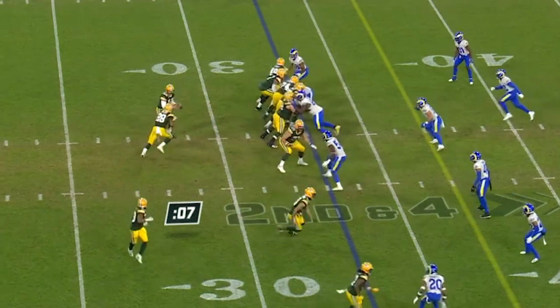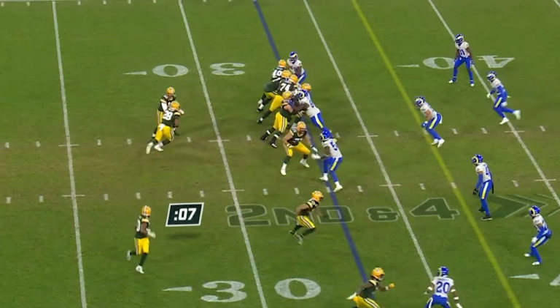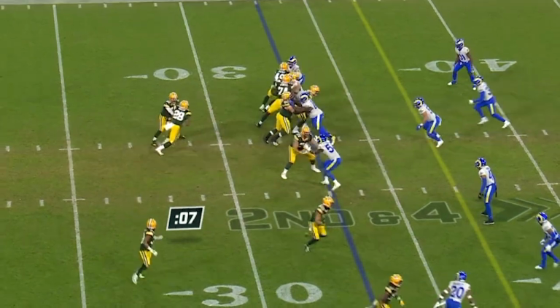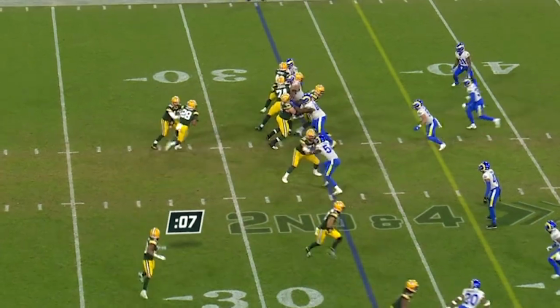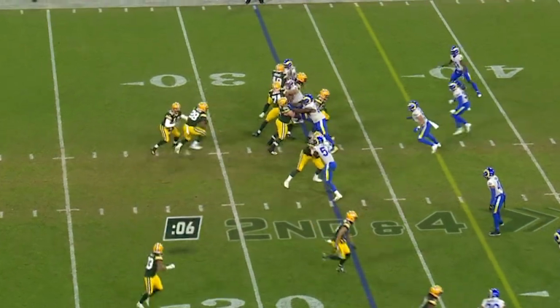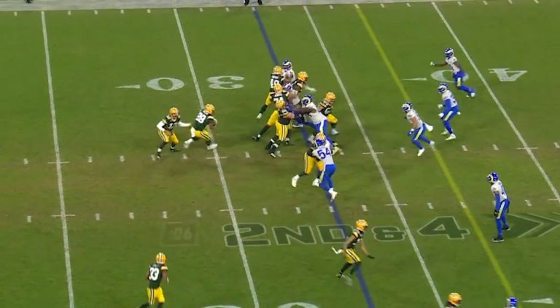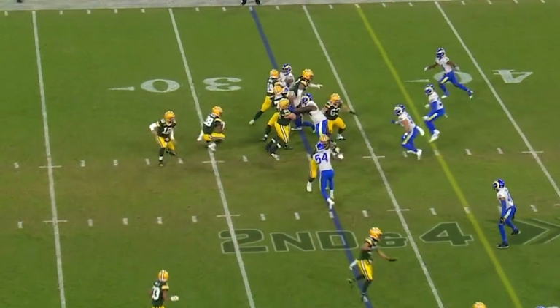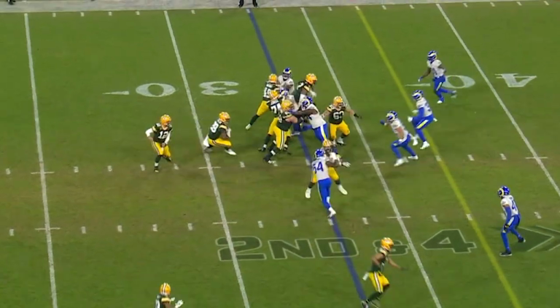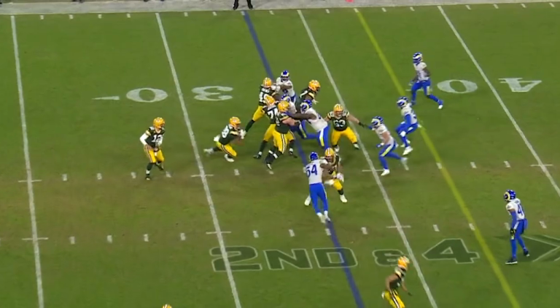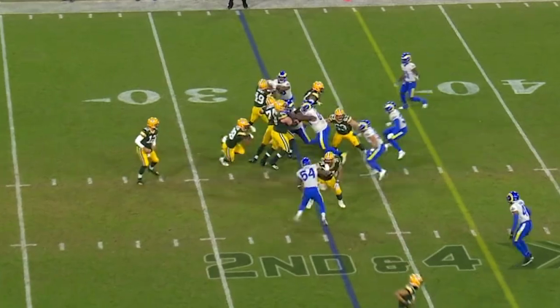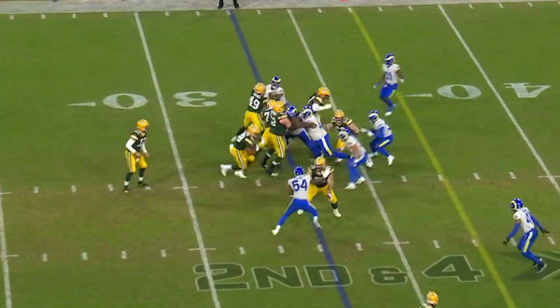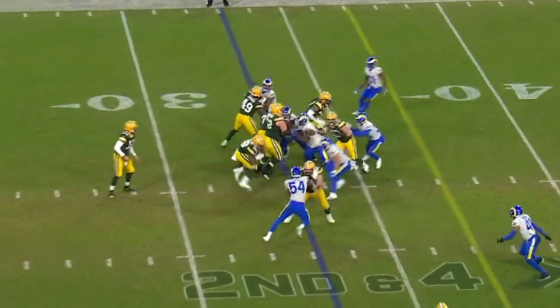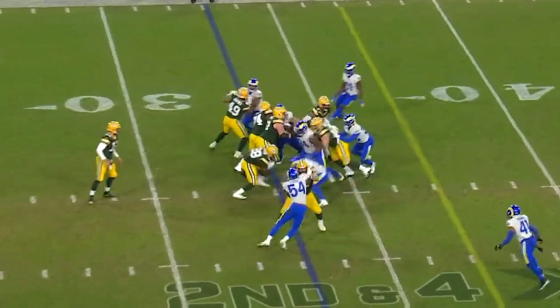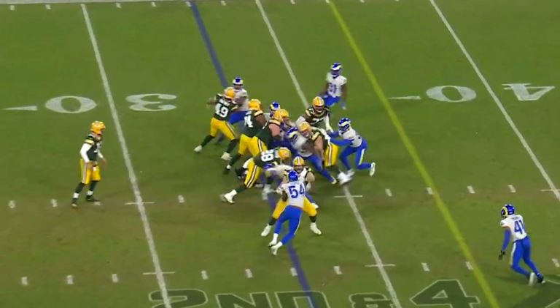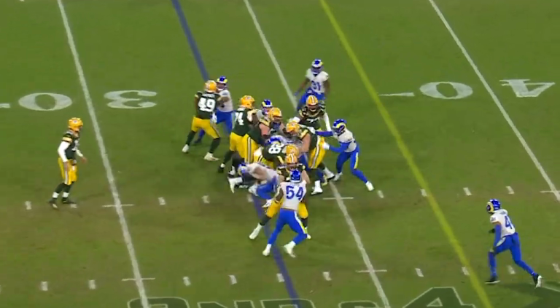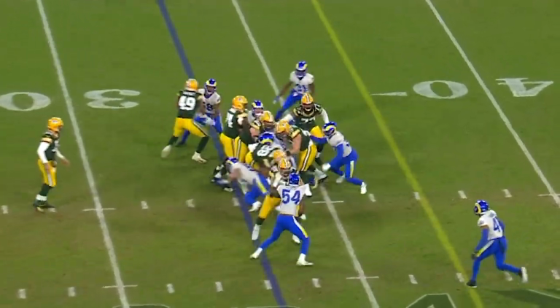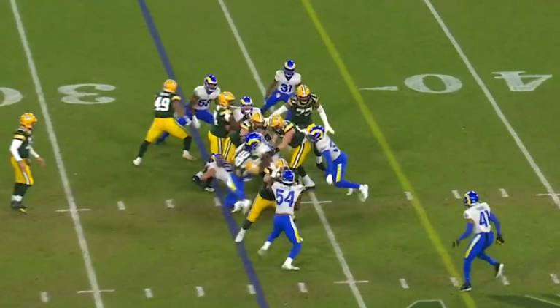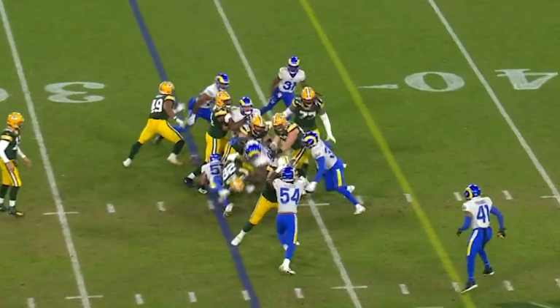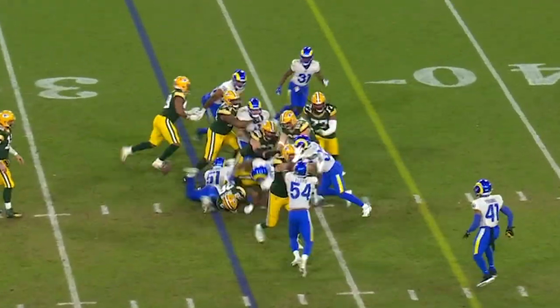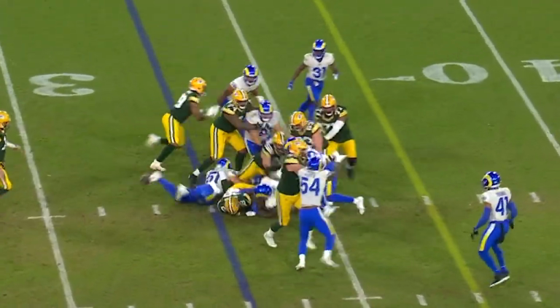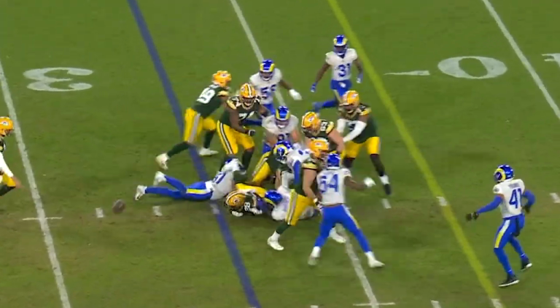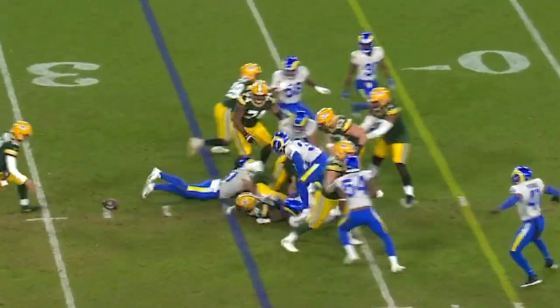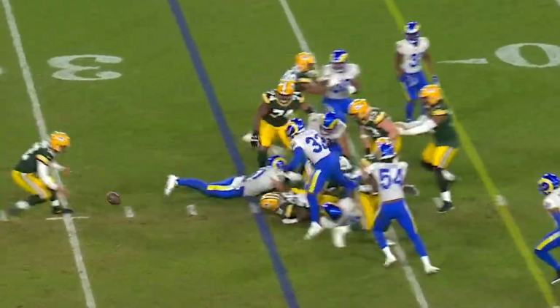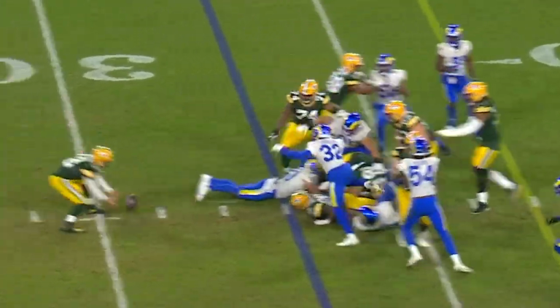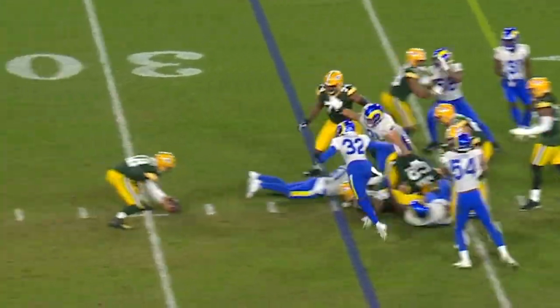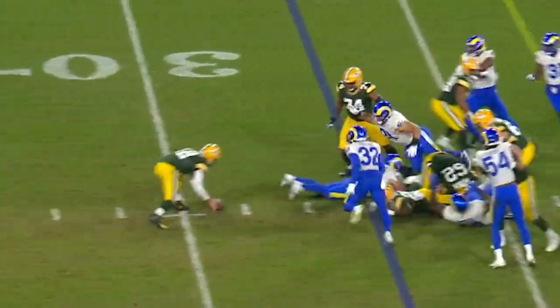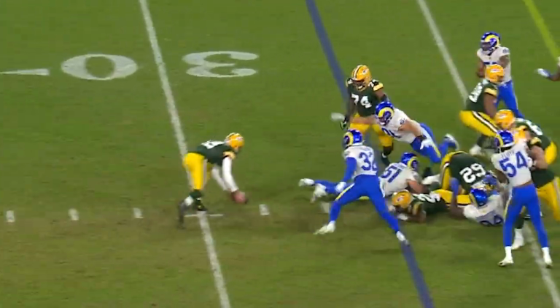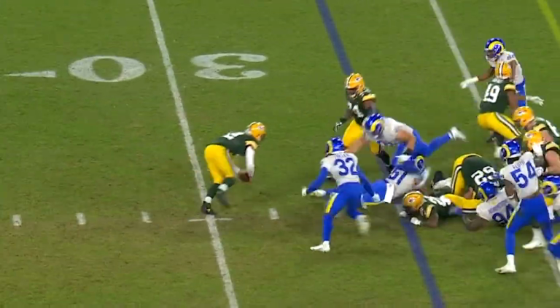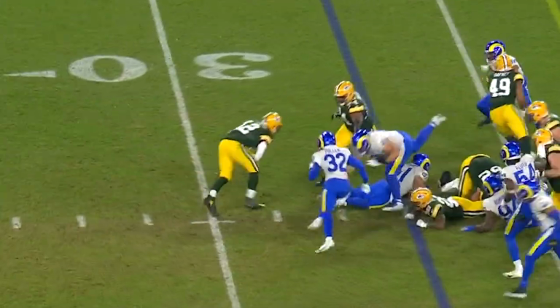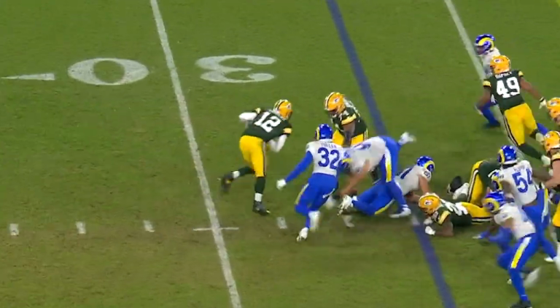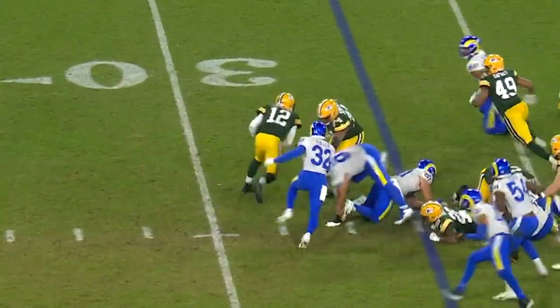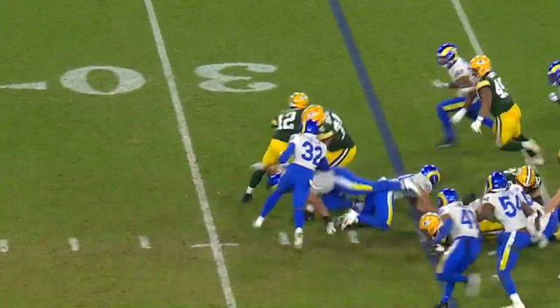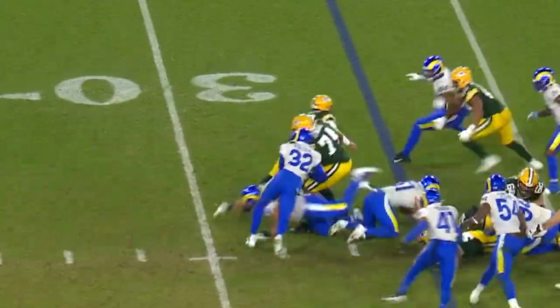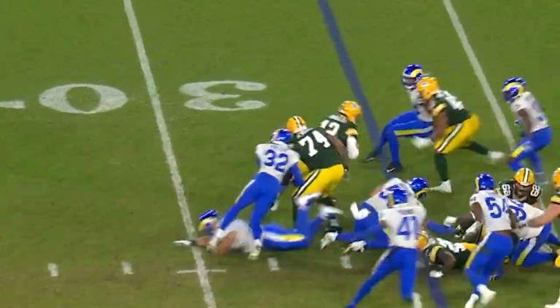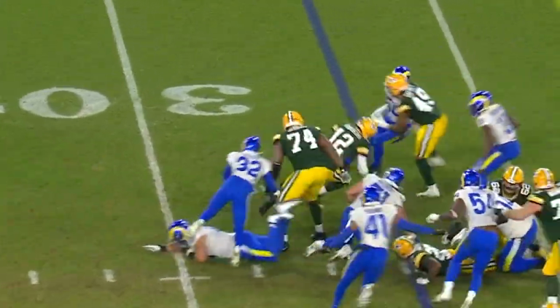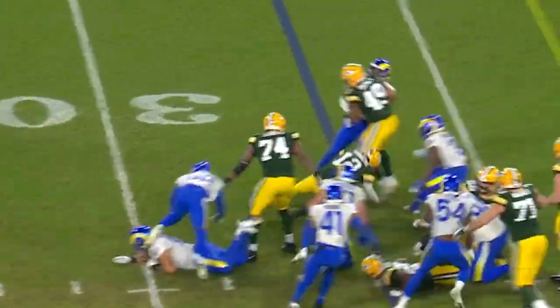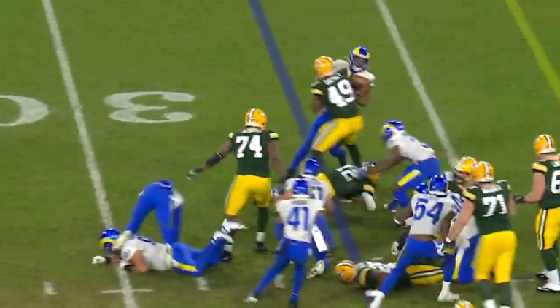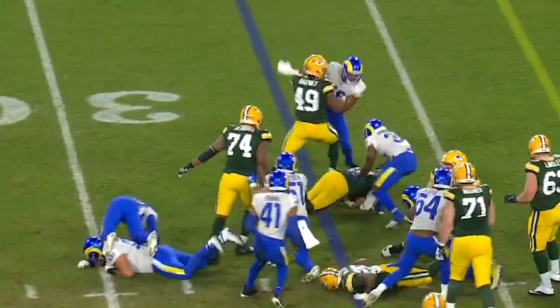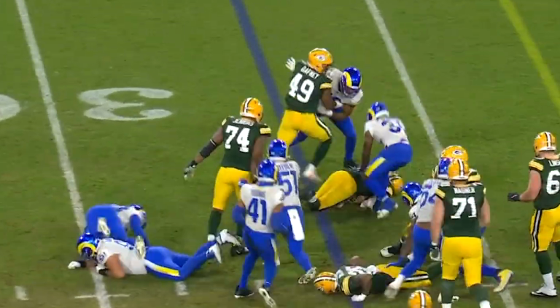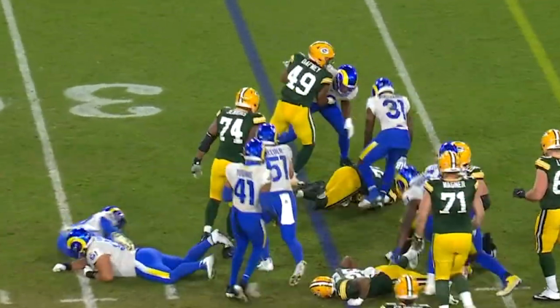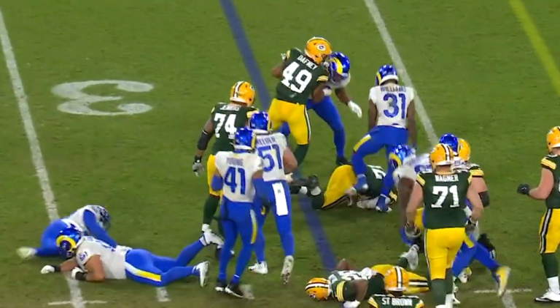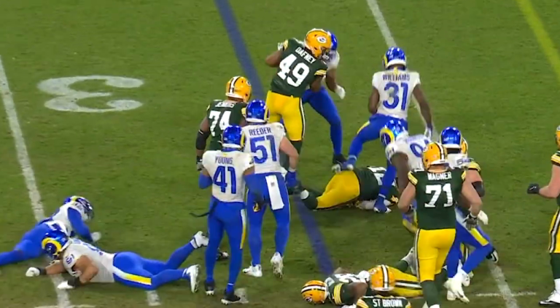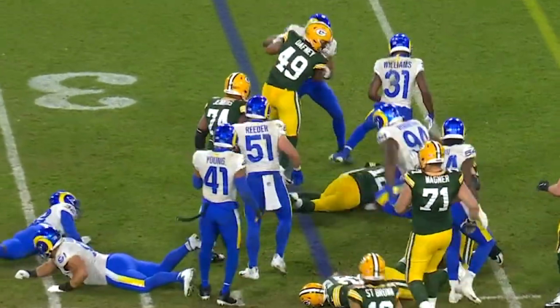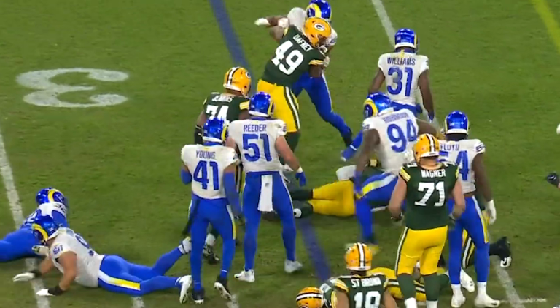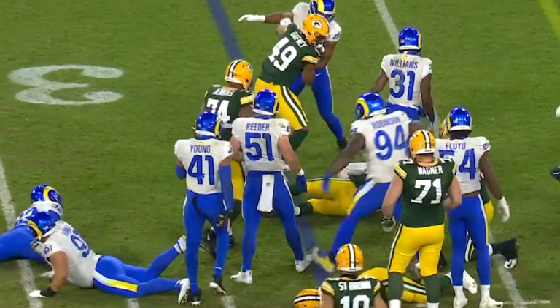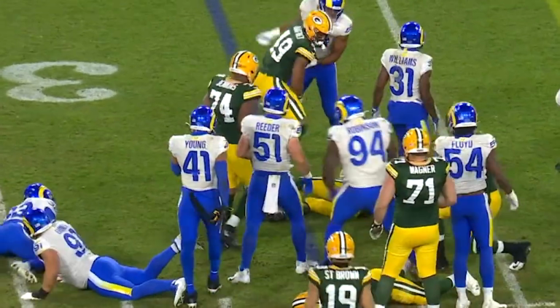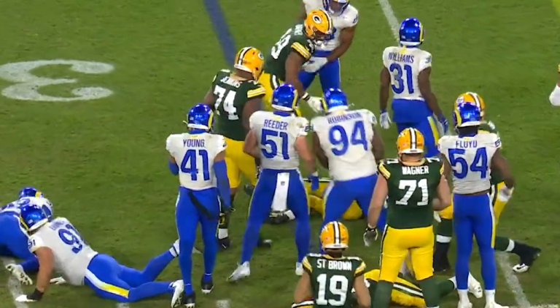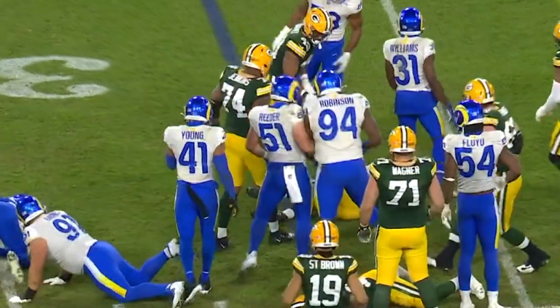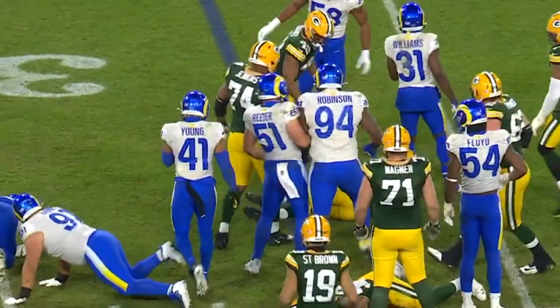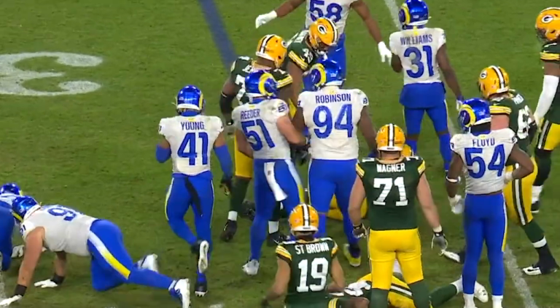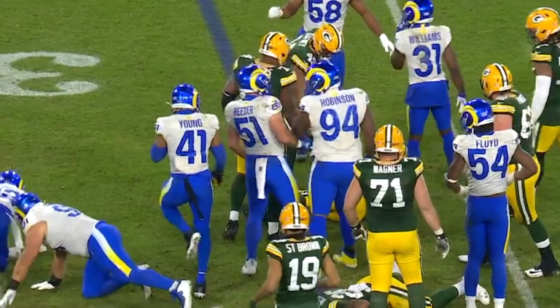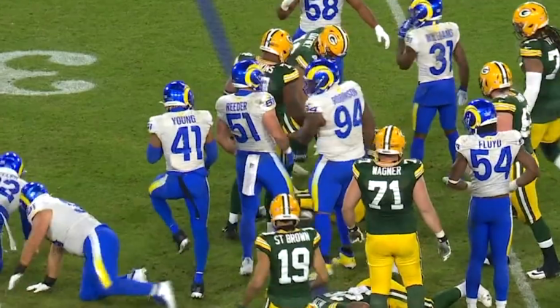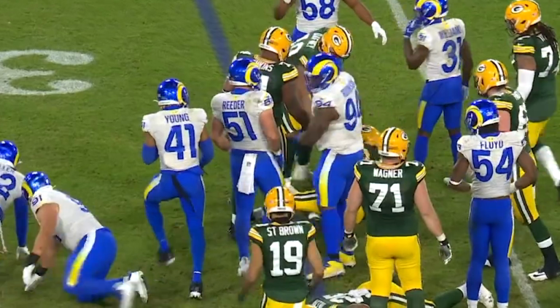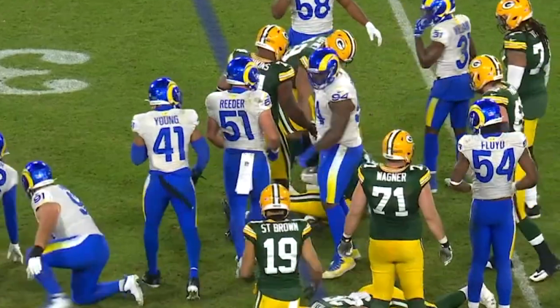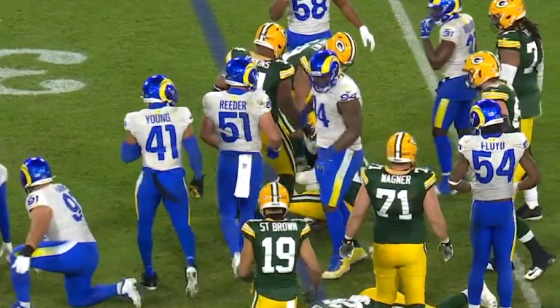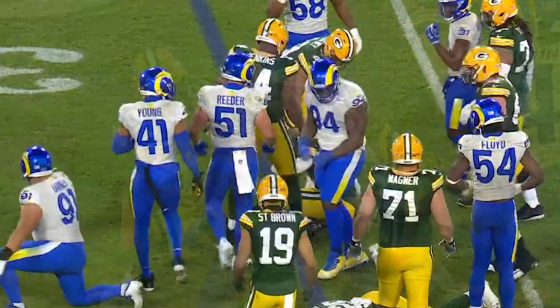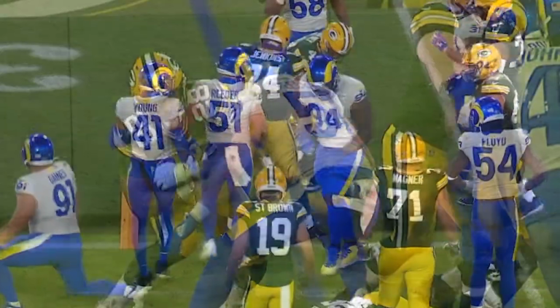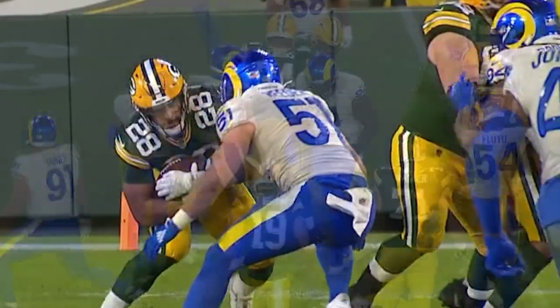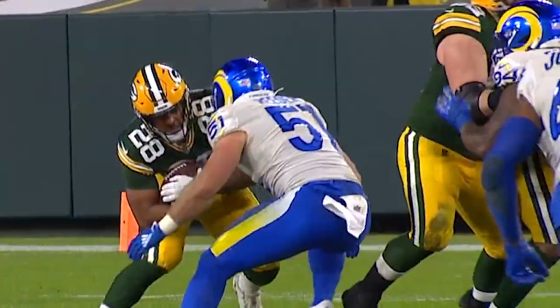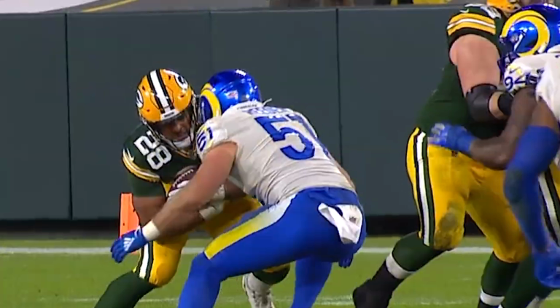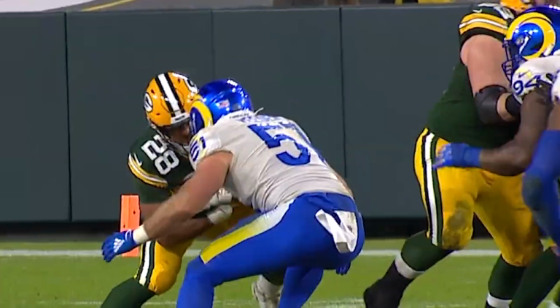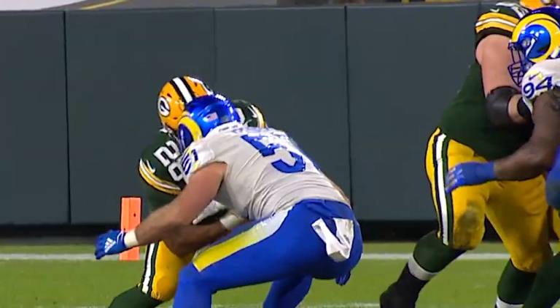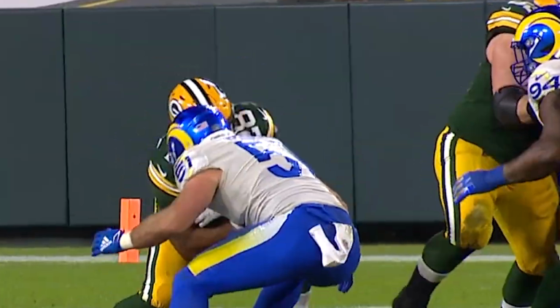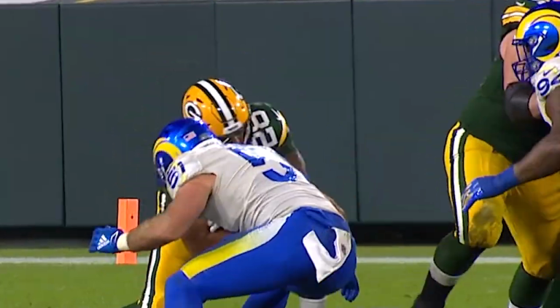This time it's the big guy, Dillon. The ball is loose, but it pops right into Rodgers' hands. What a break for Green Bay.